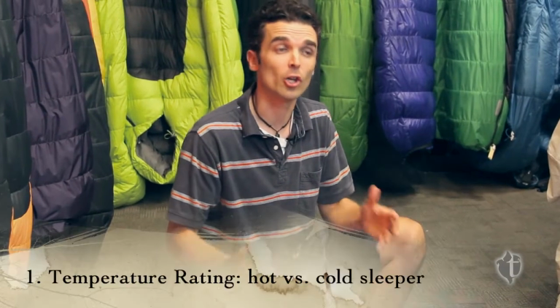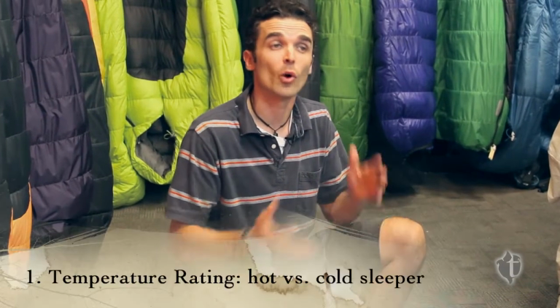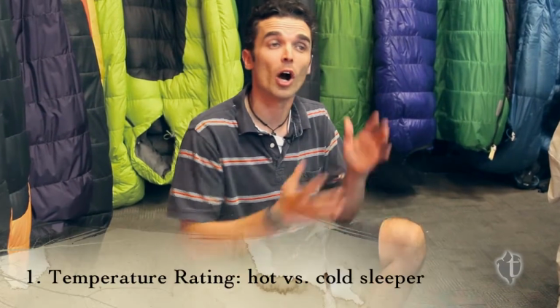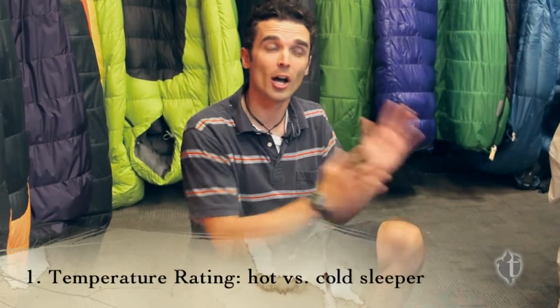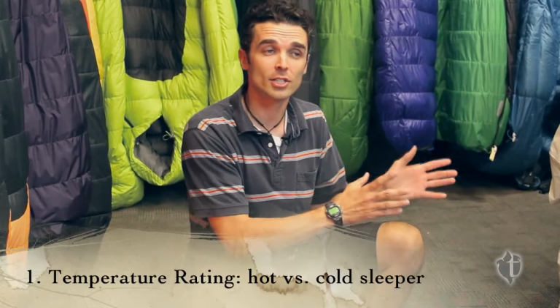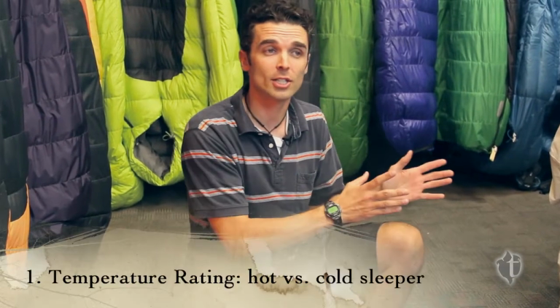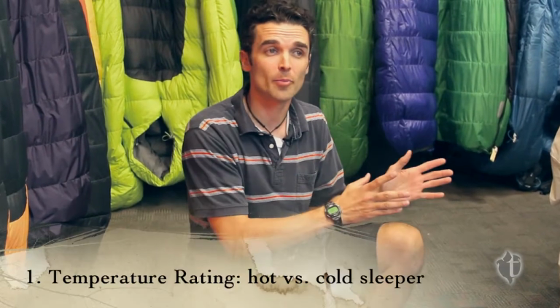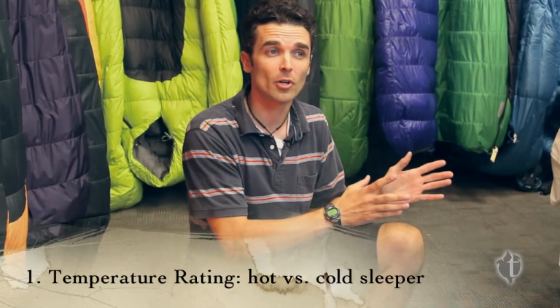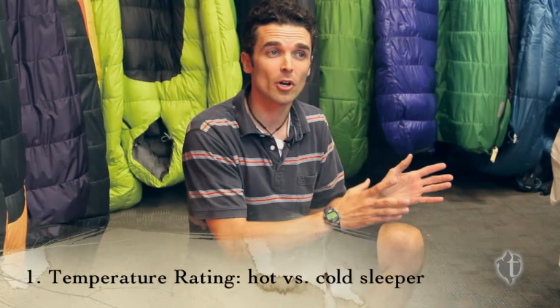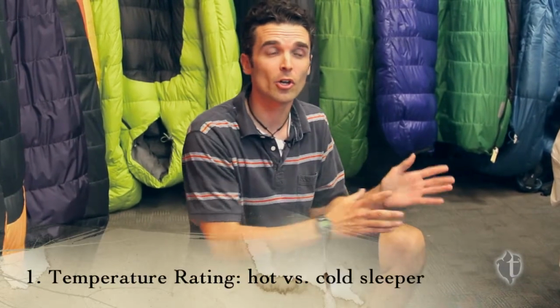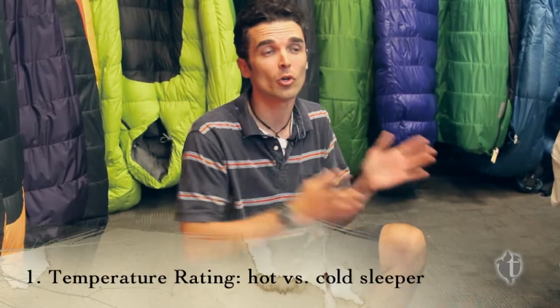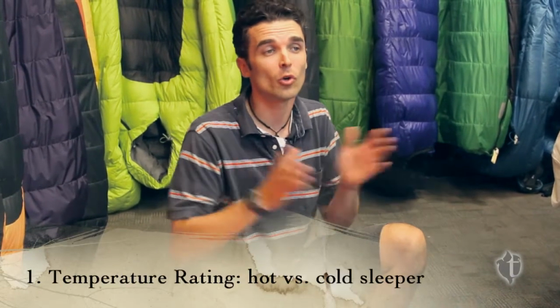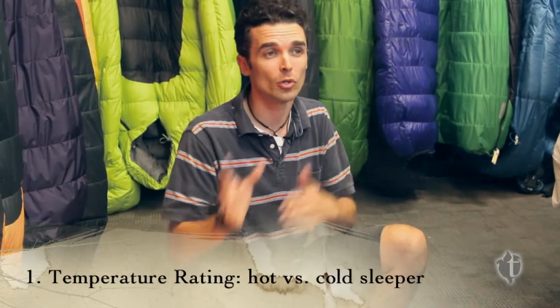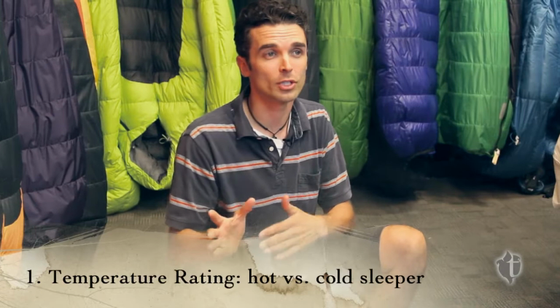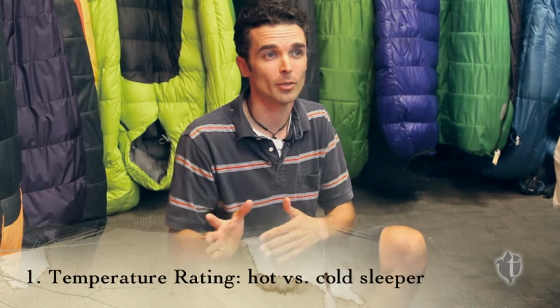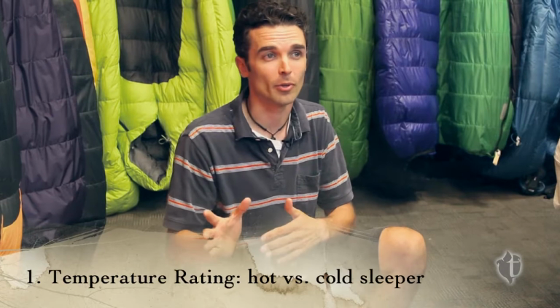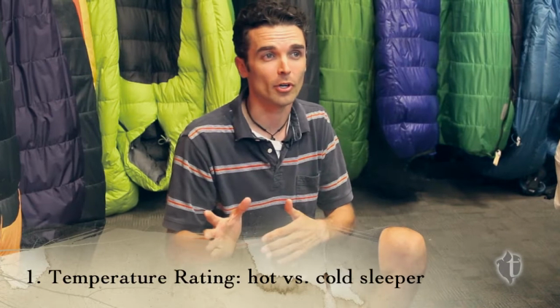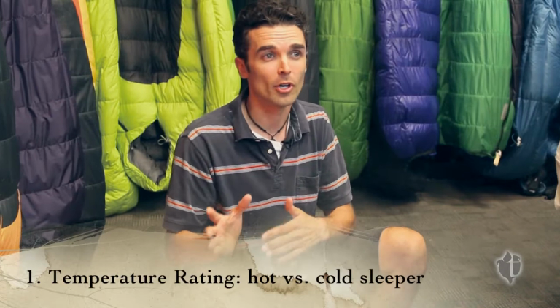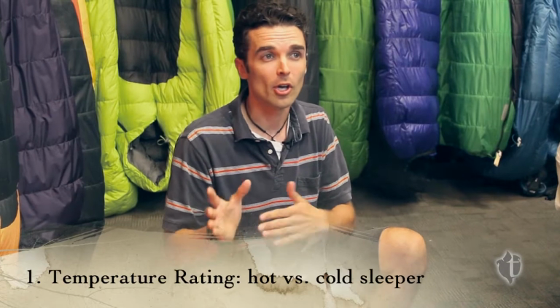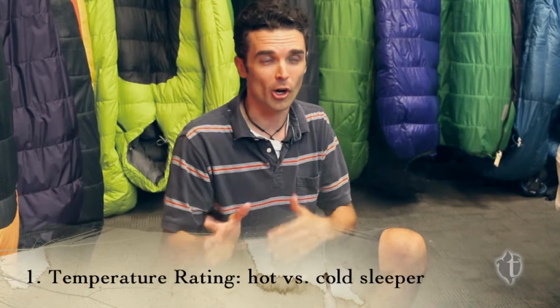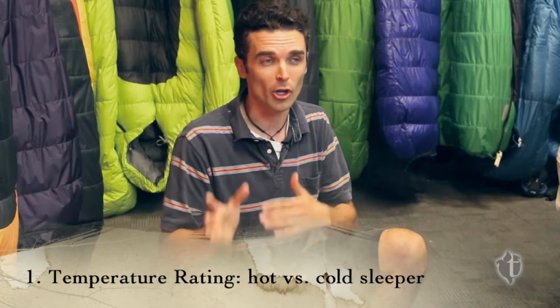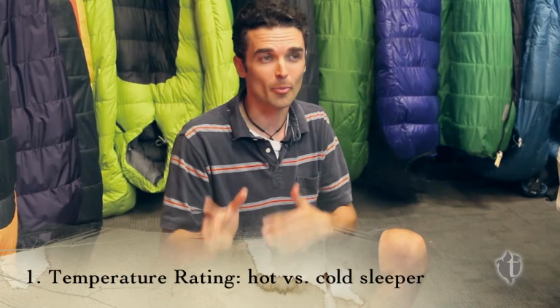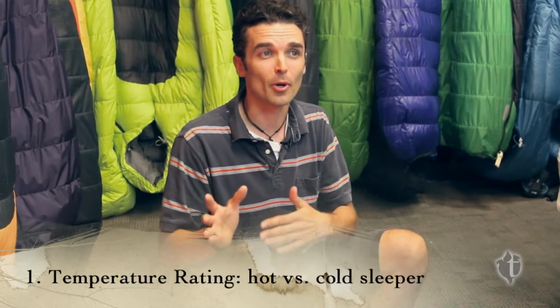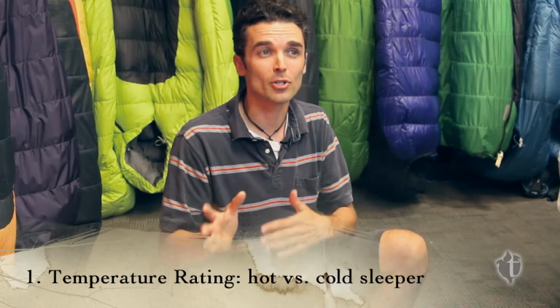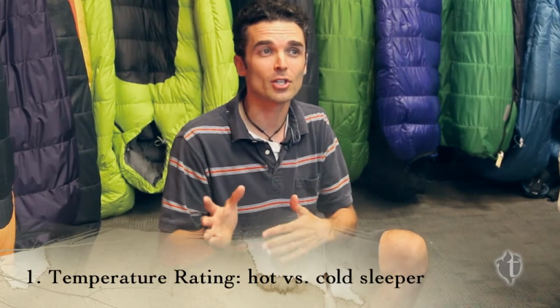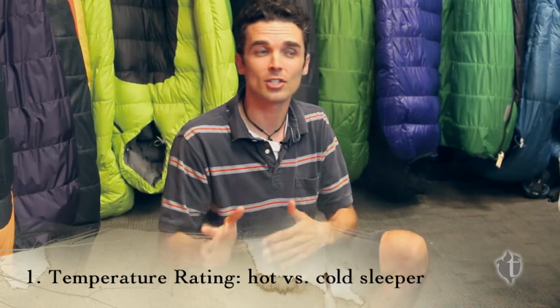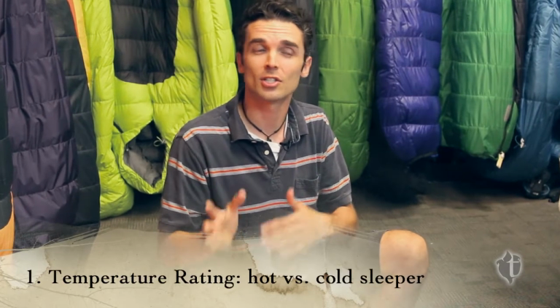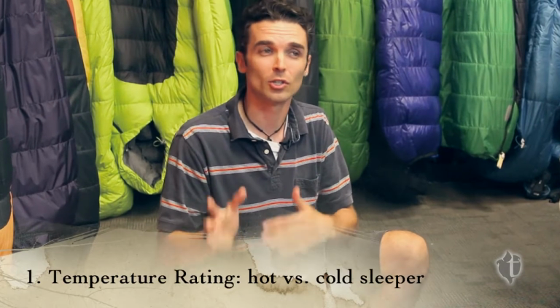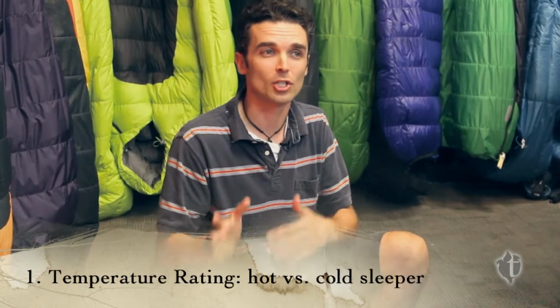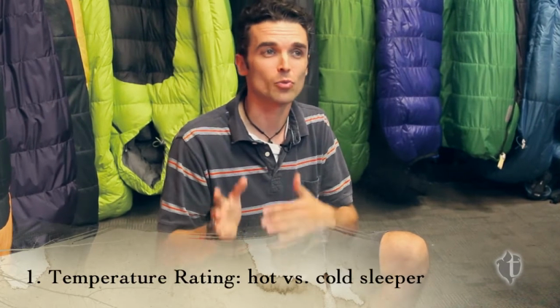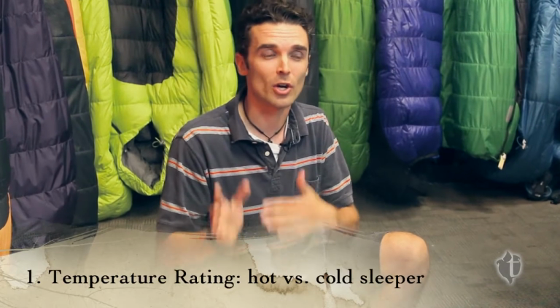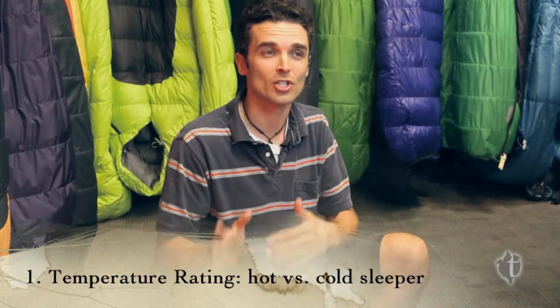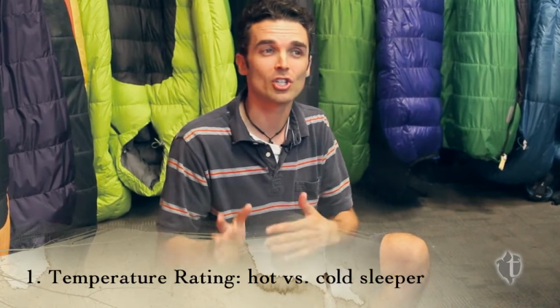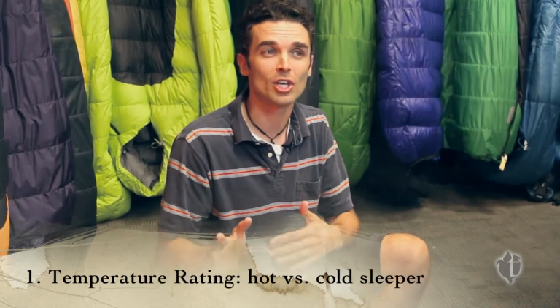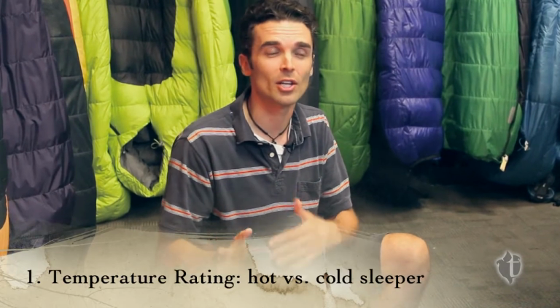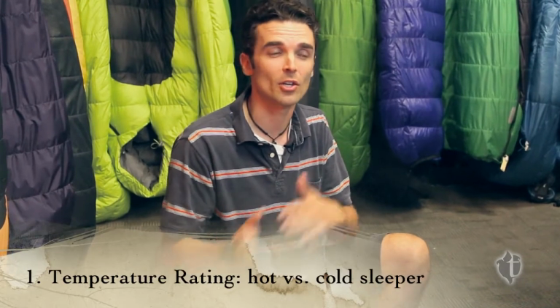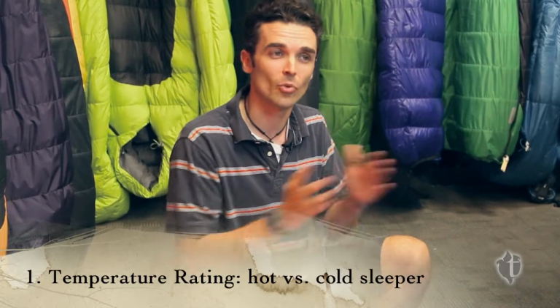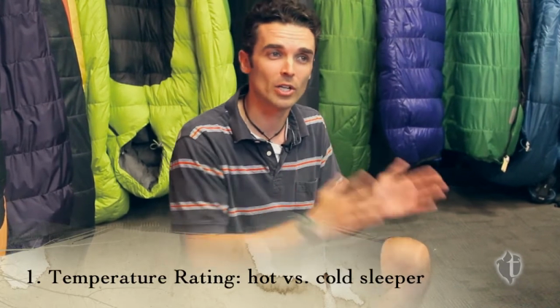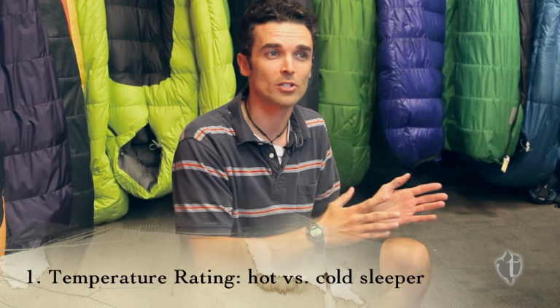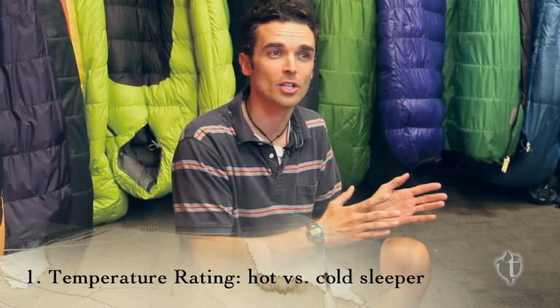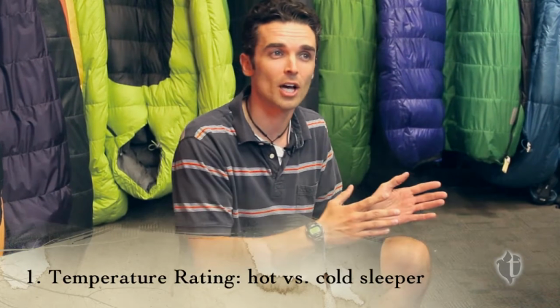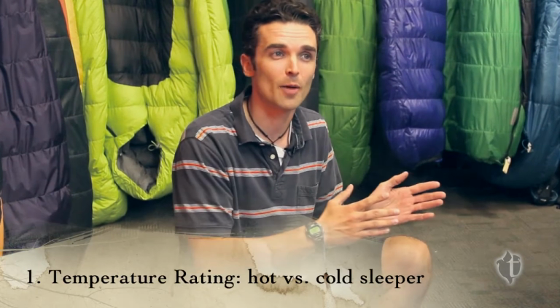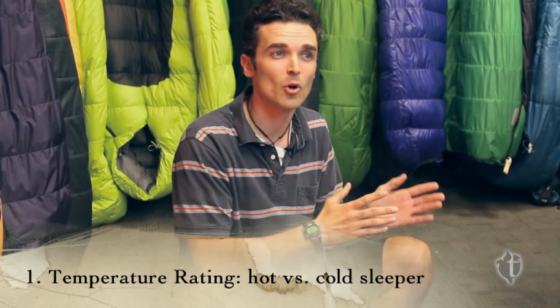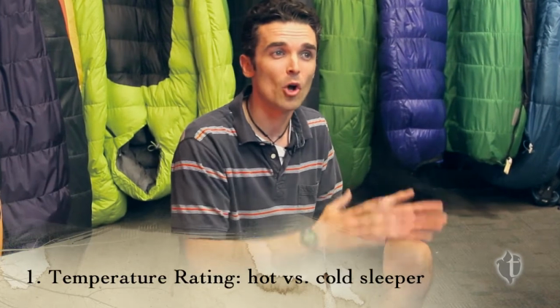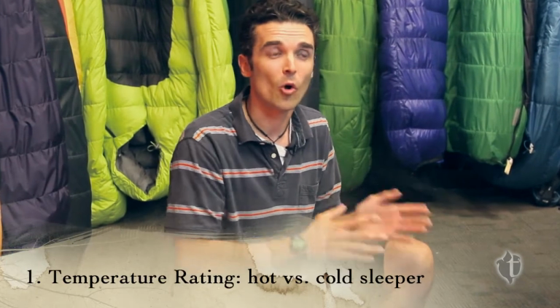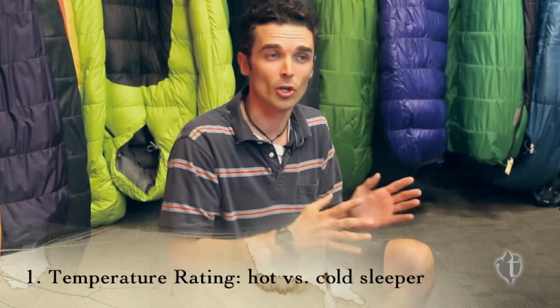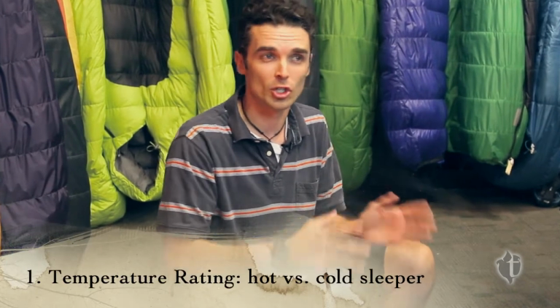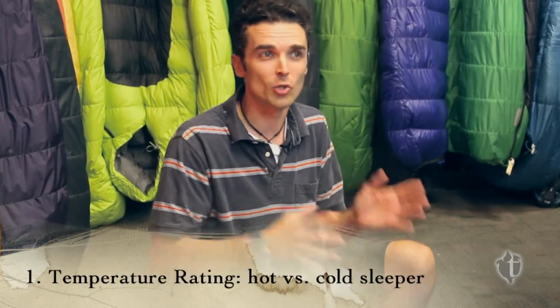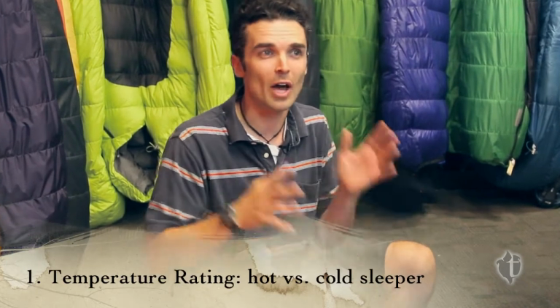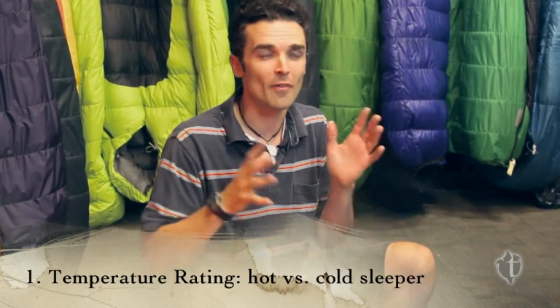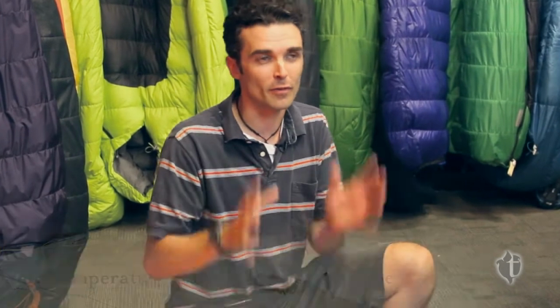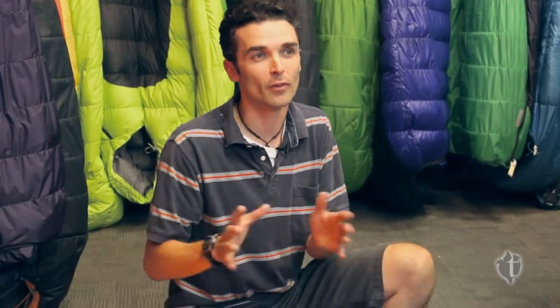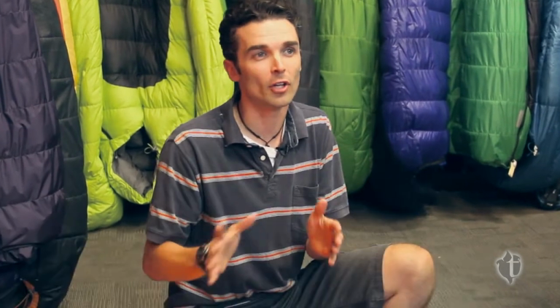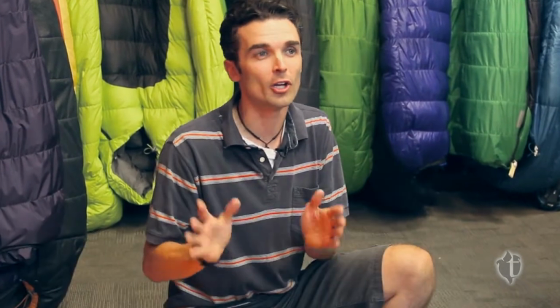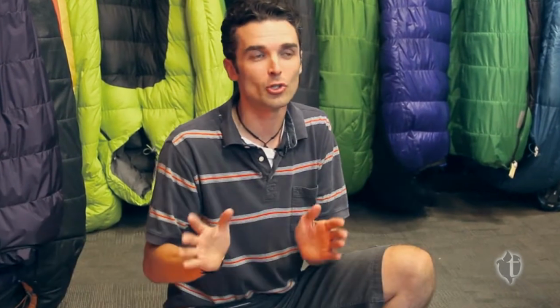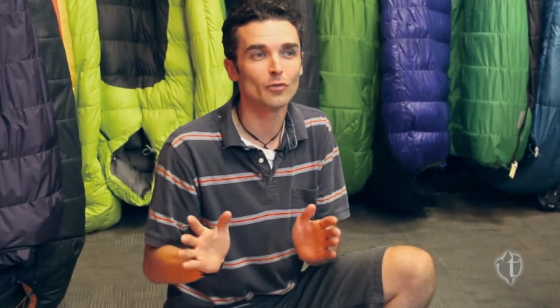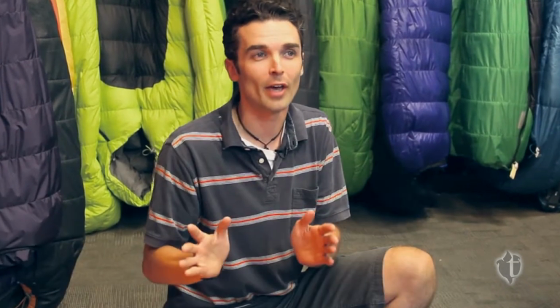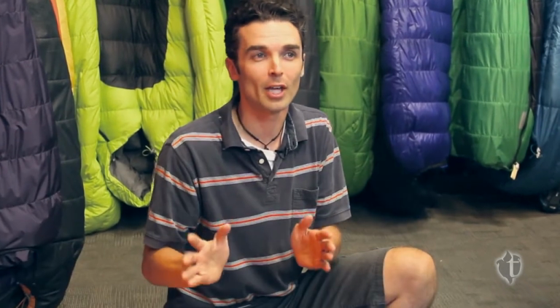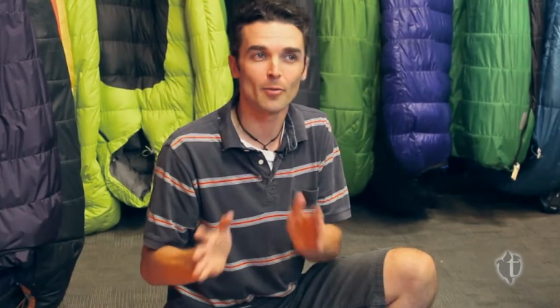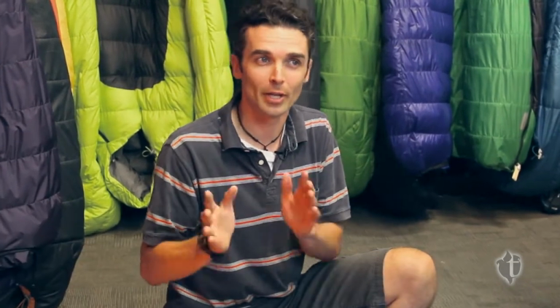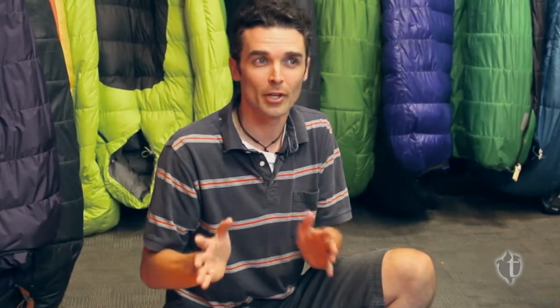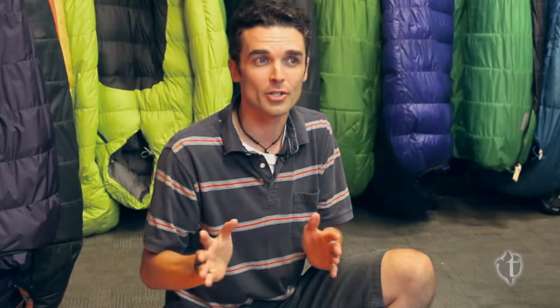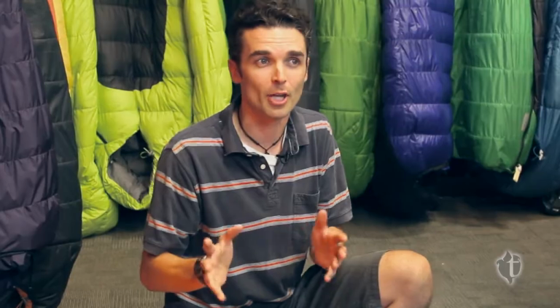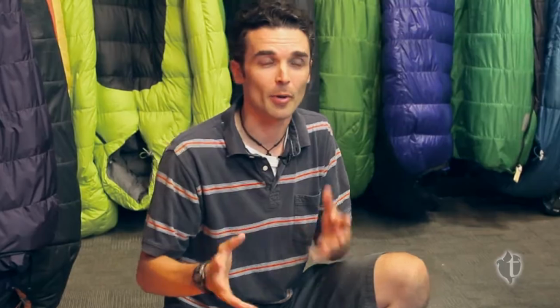Are you a hot sleeper or are you a cold sleeper? Are you the person that still just wears a sheet in the wintertime, or do you have the full-on duvet in the middle of the summer?